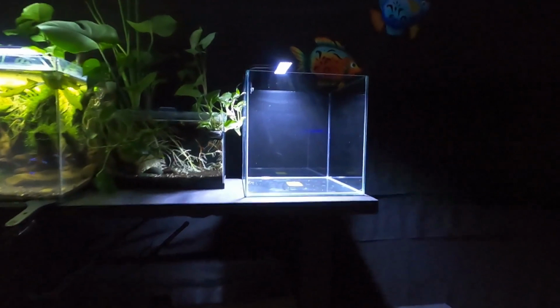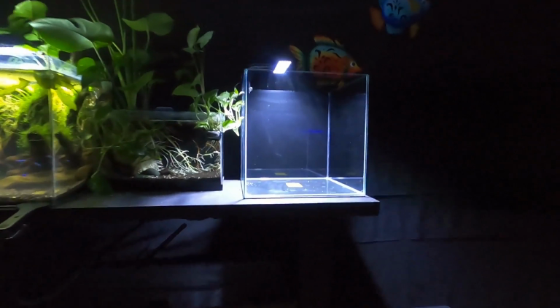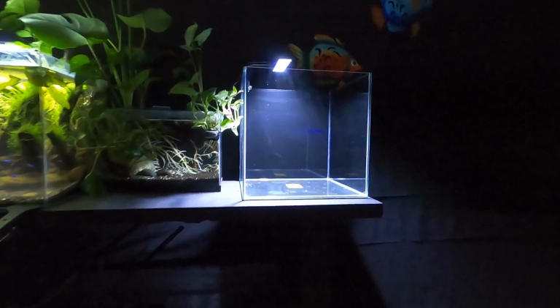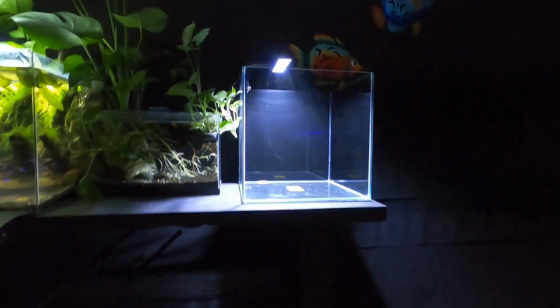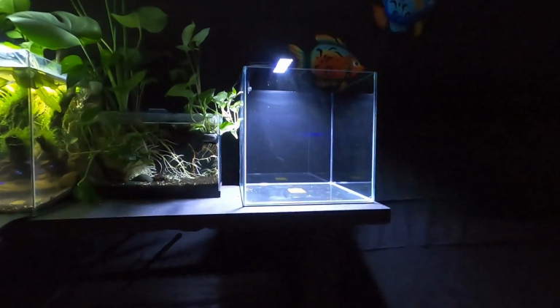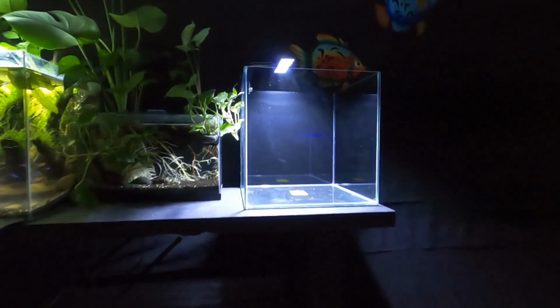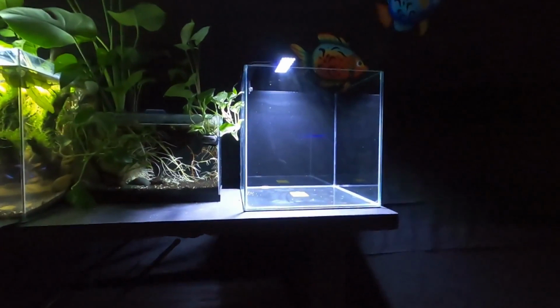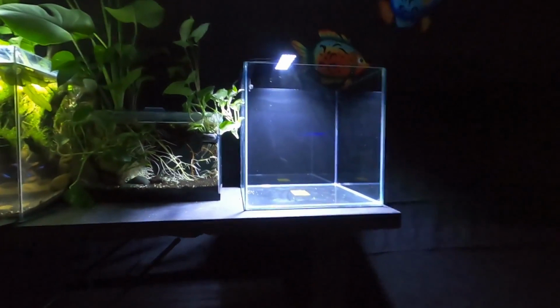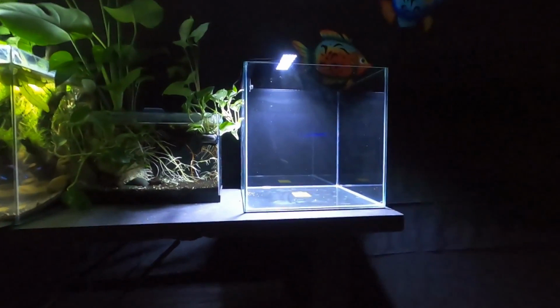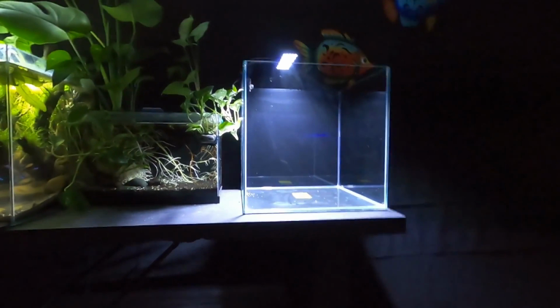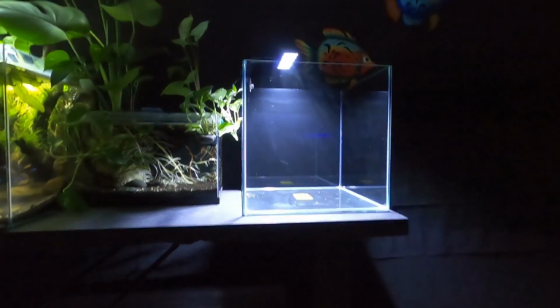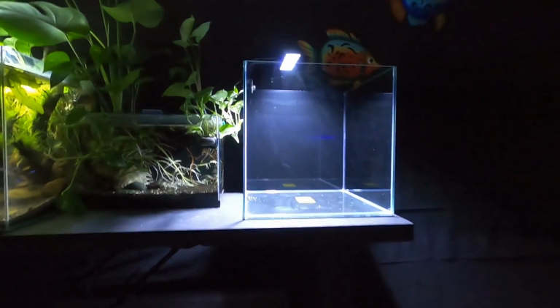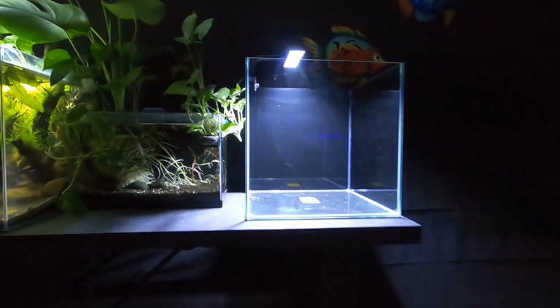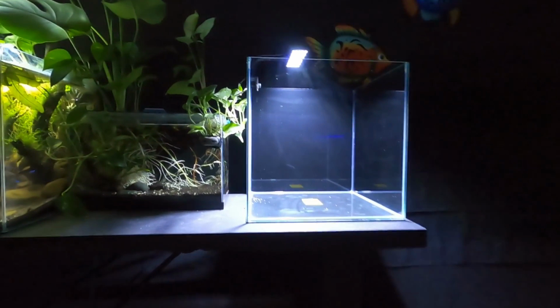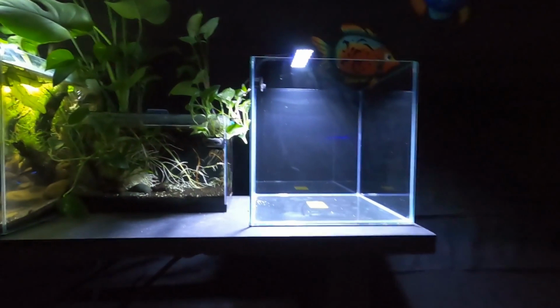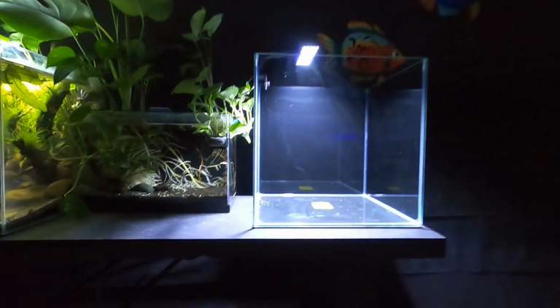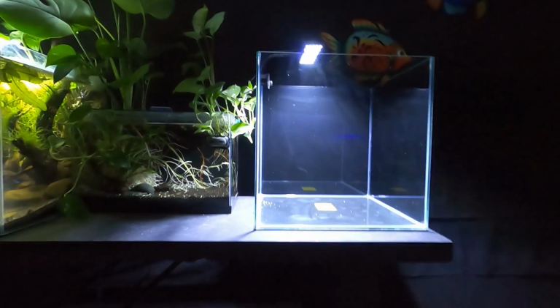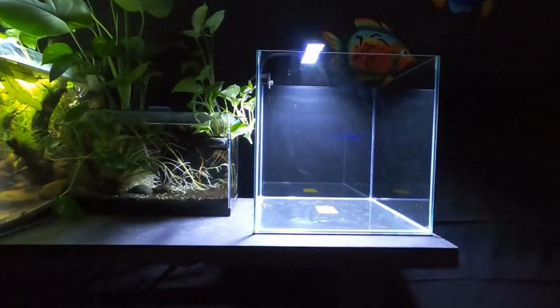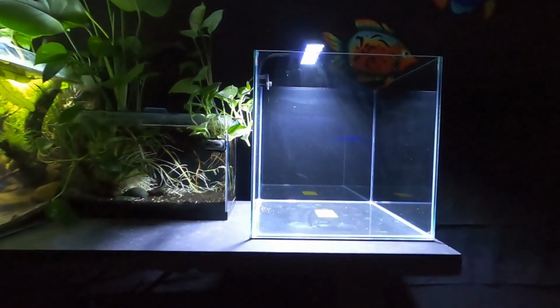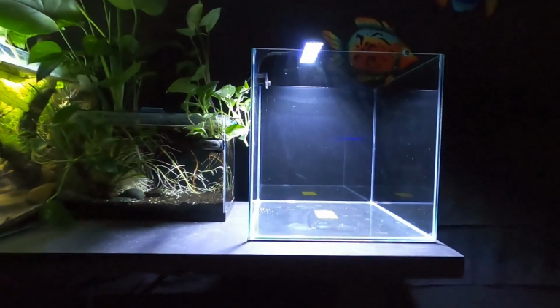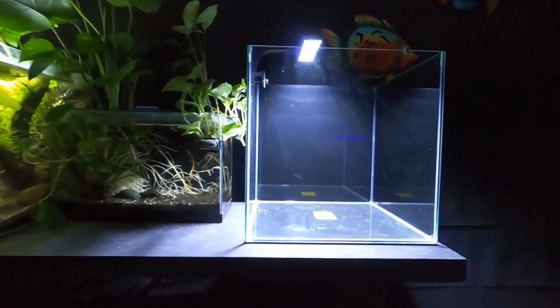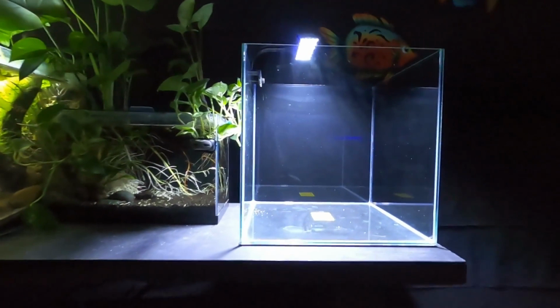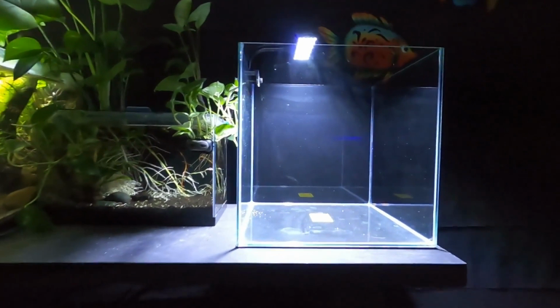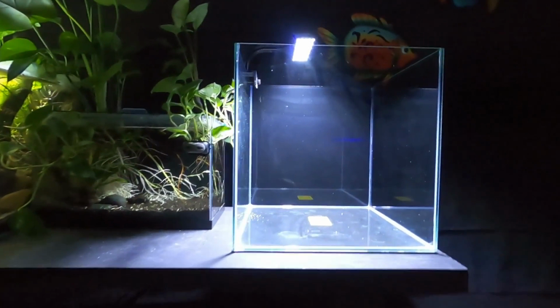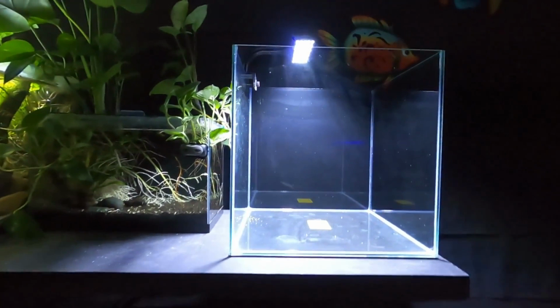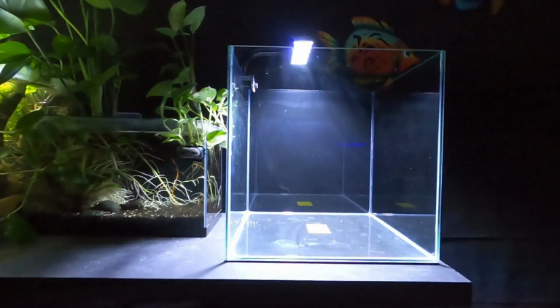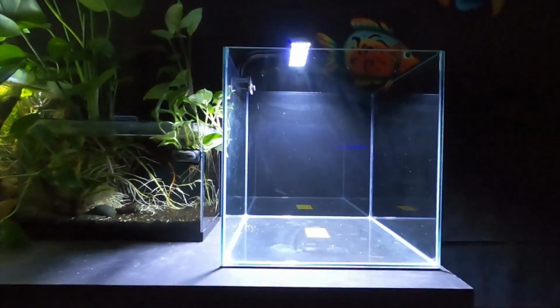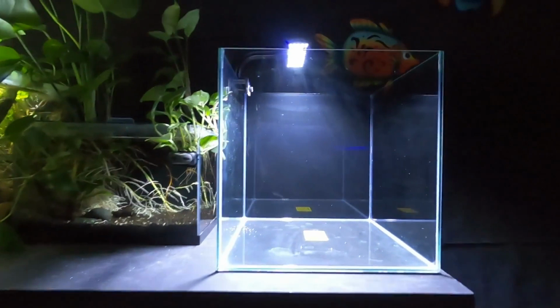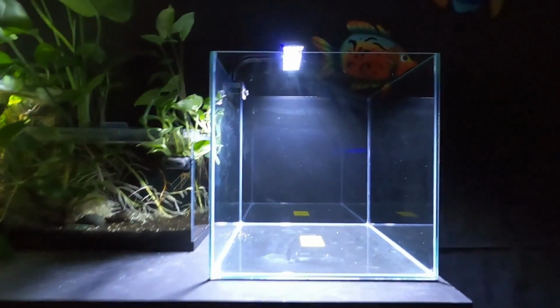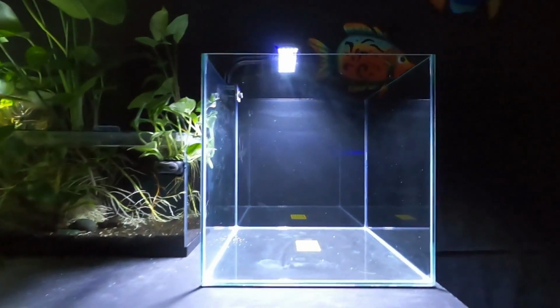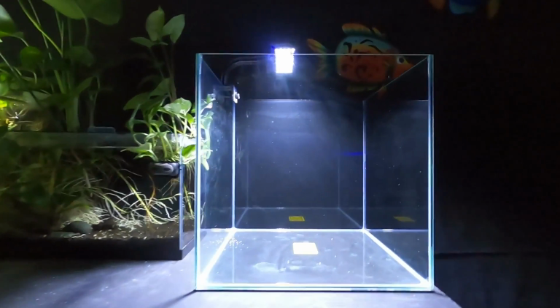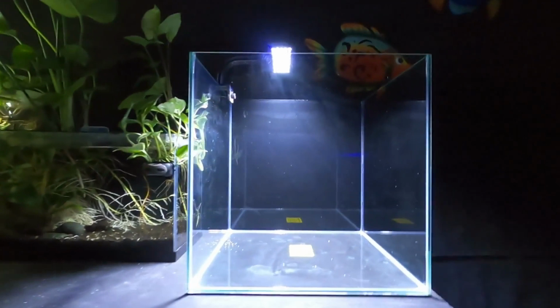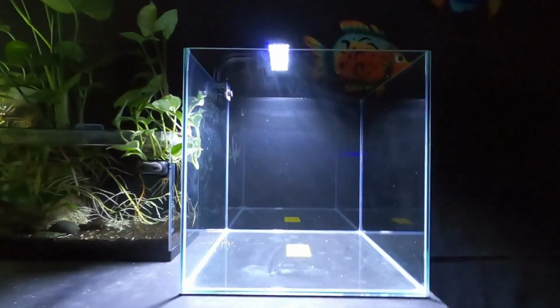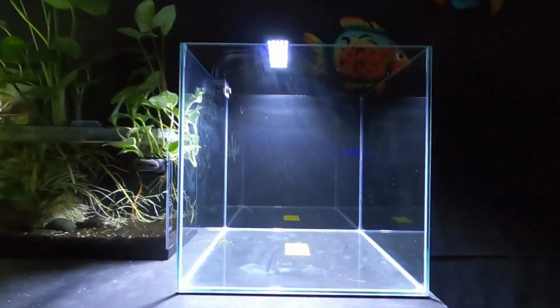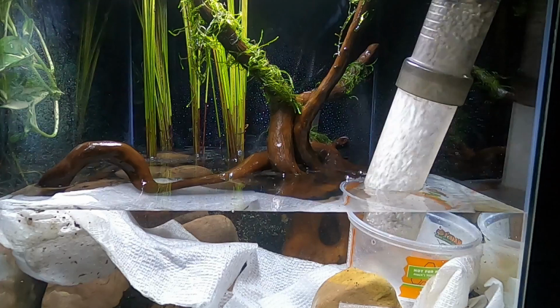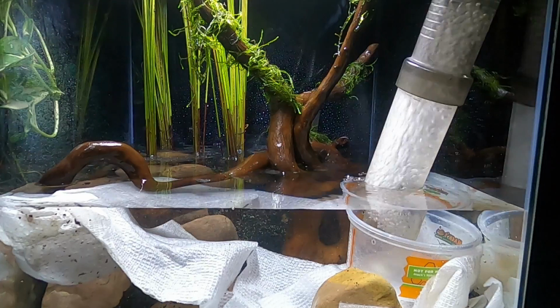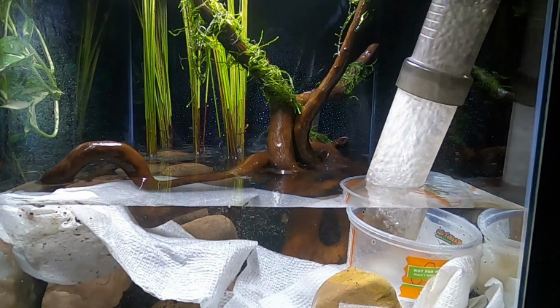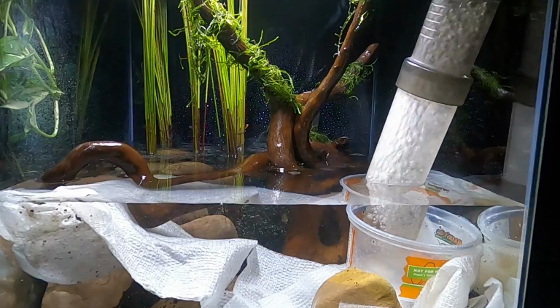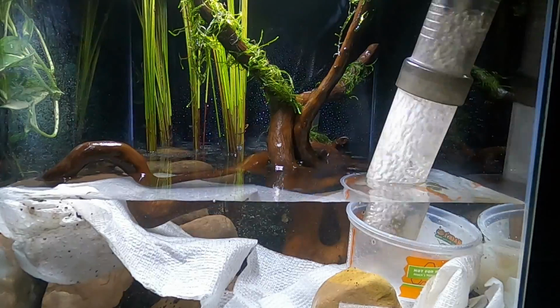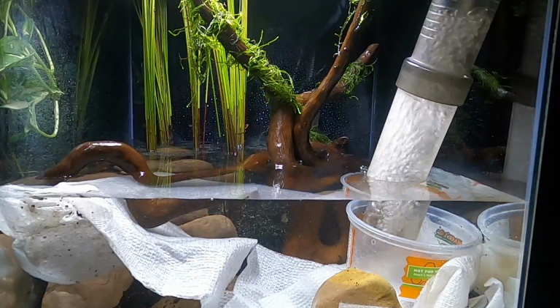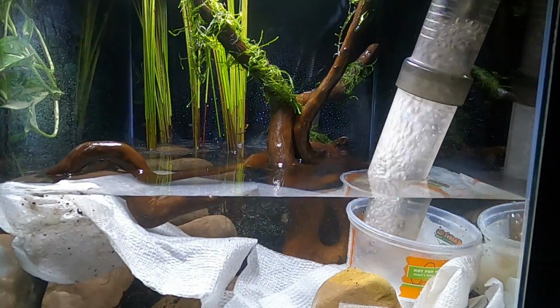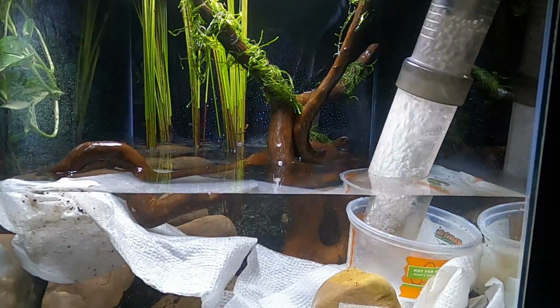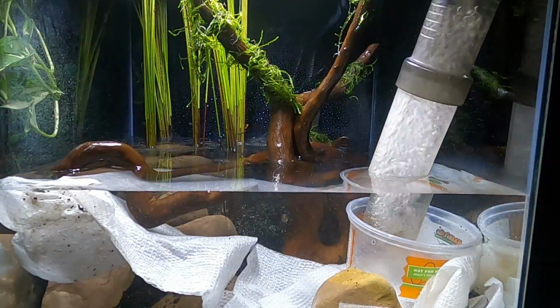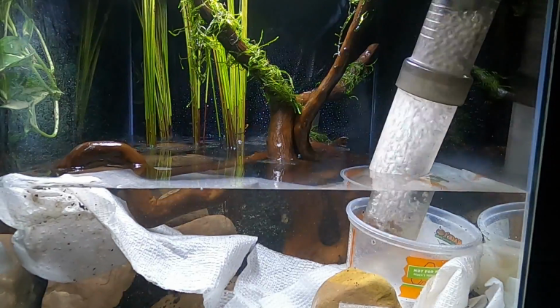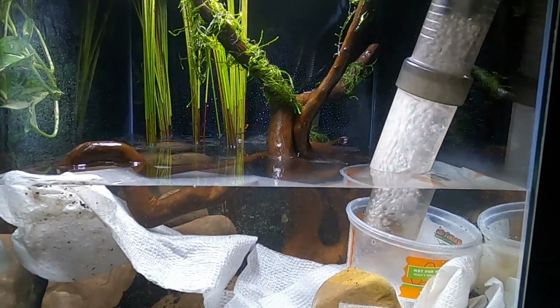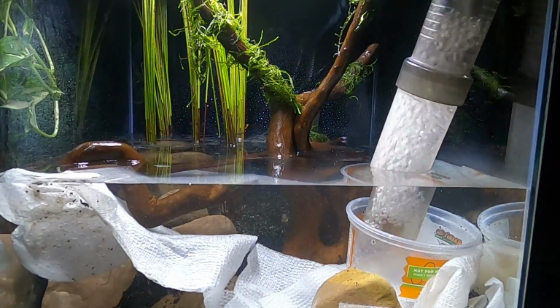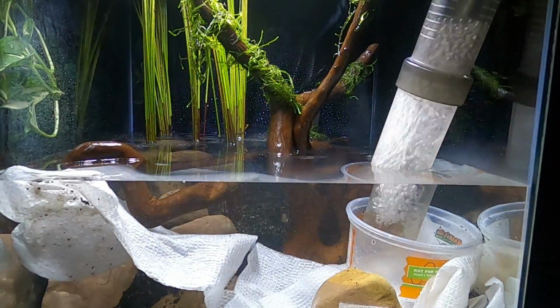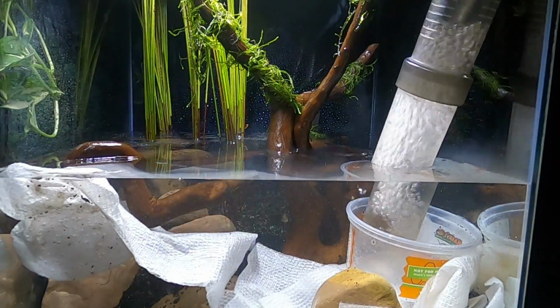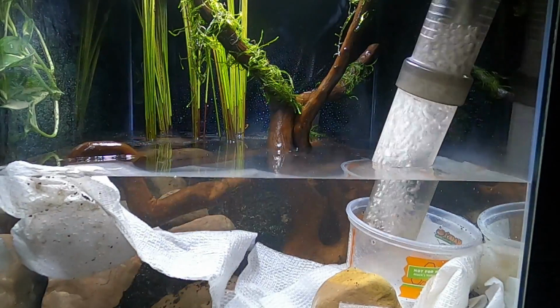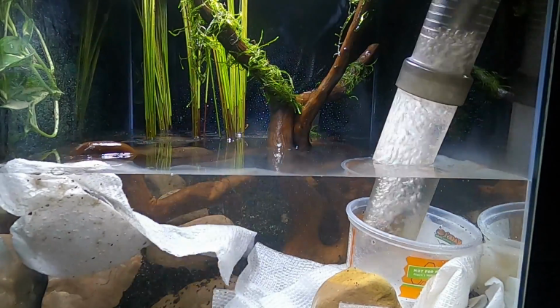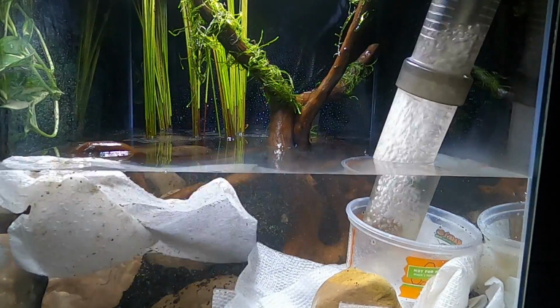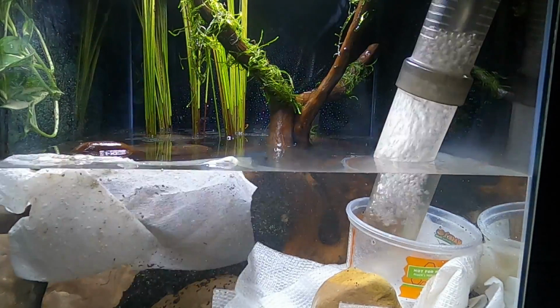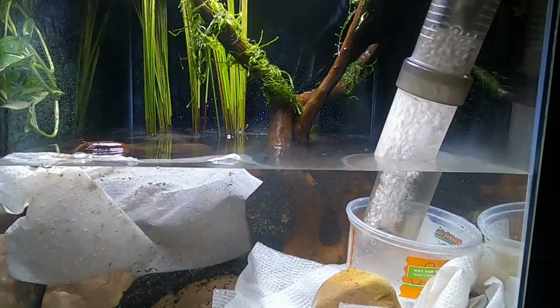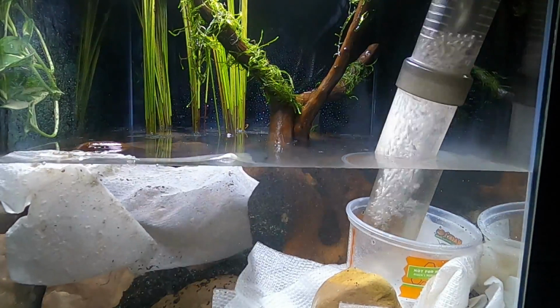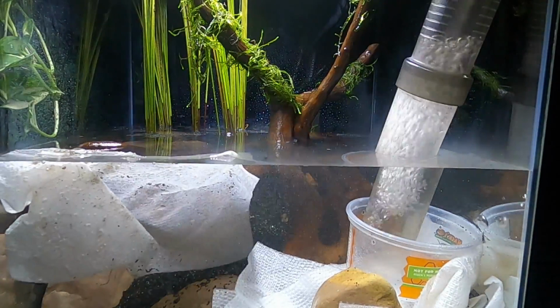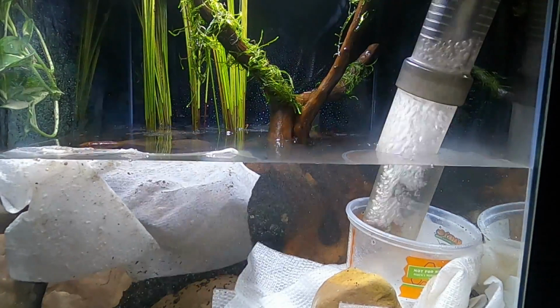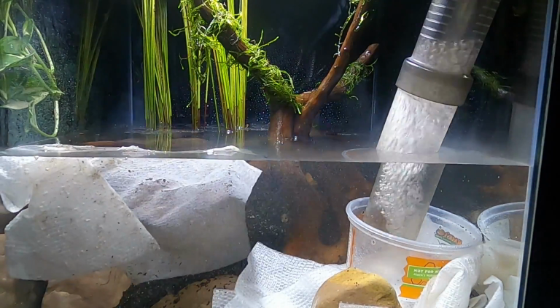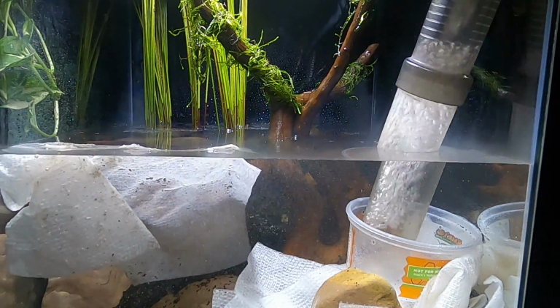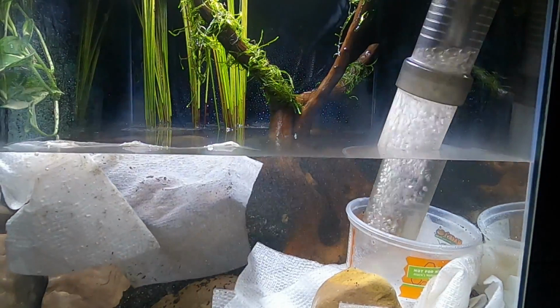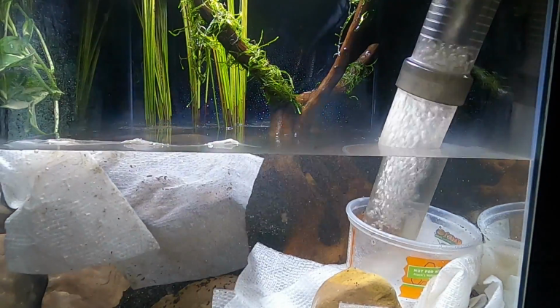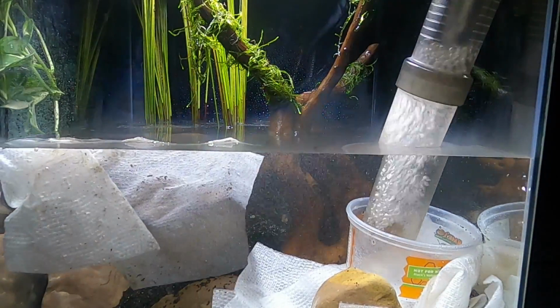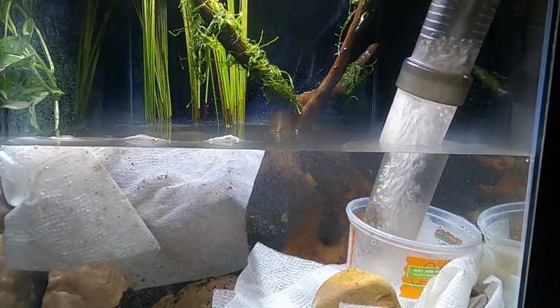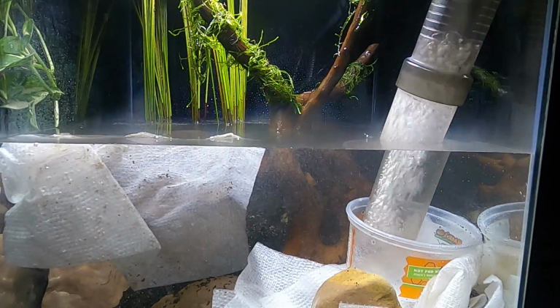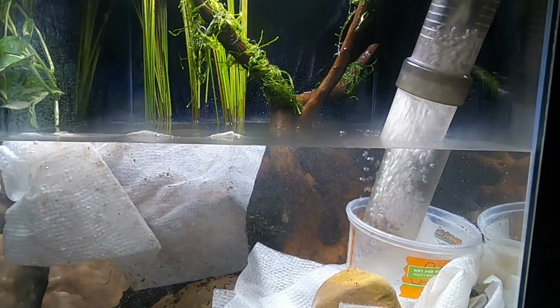This will be an aquascaping video, and I will show the full aquascape, including the first tank mates that are going to be going in here.